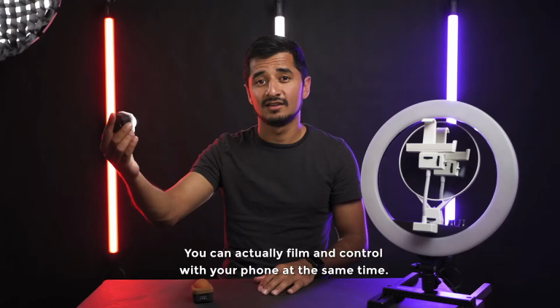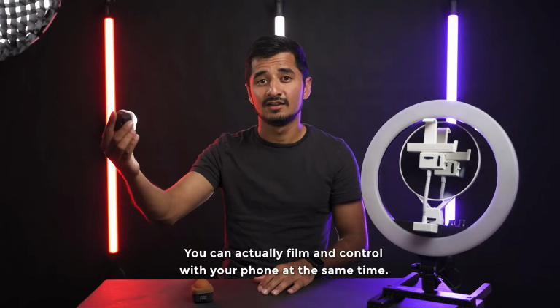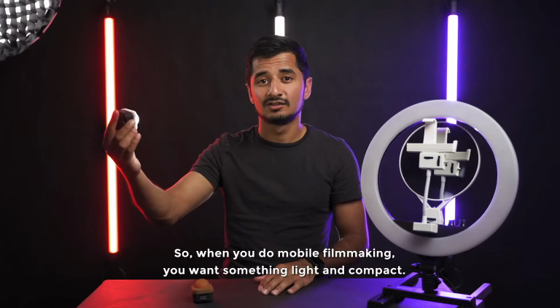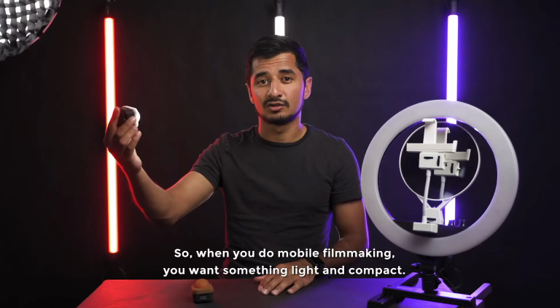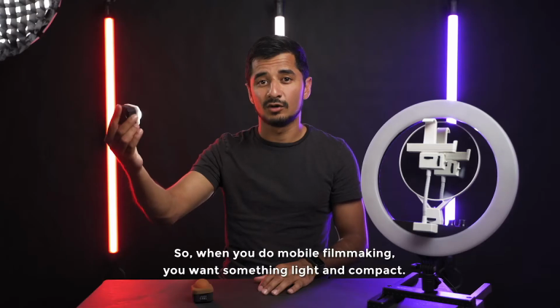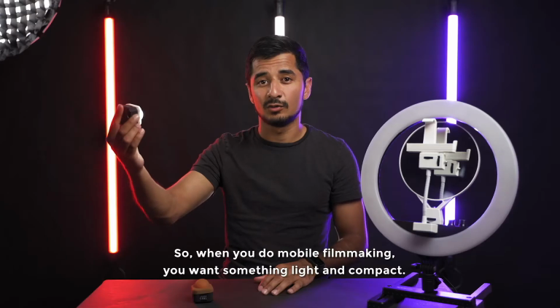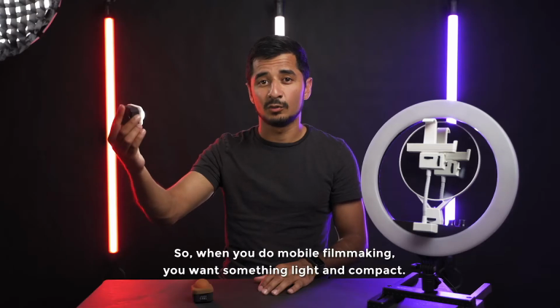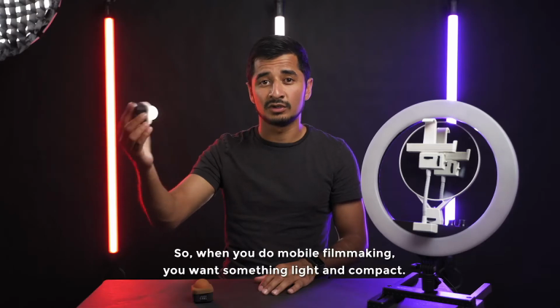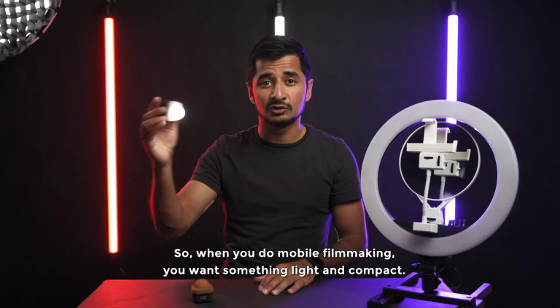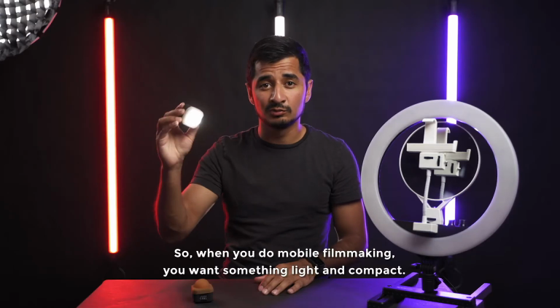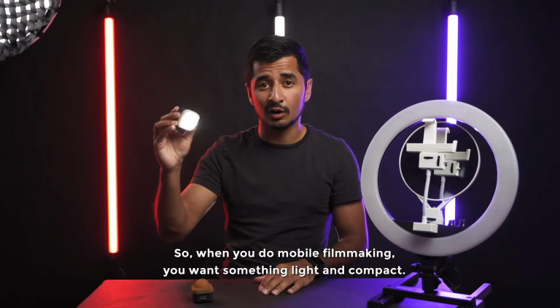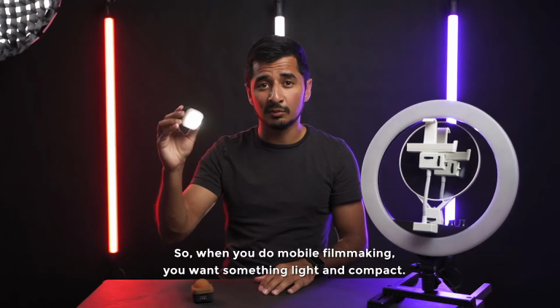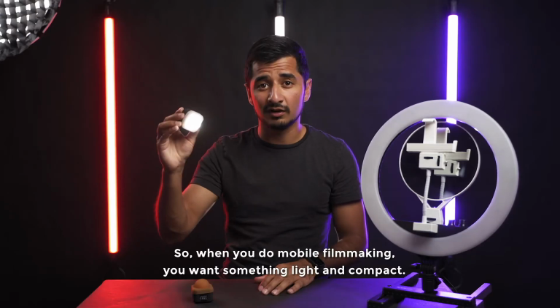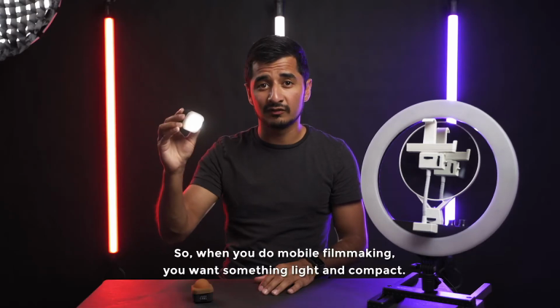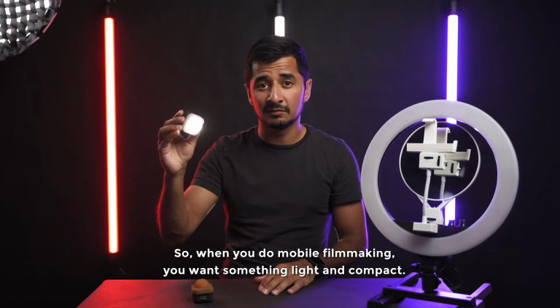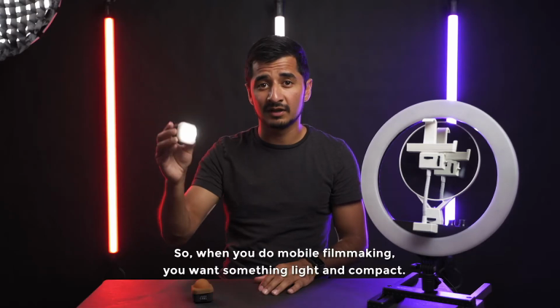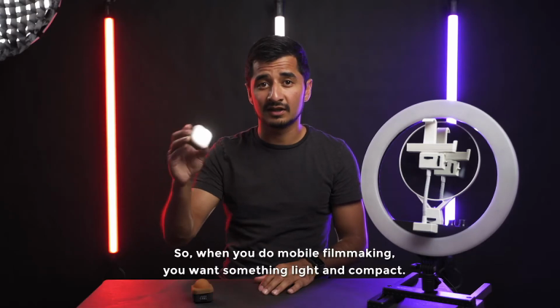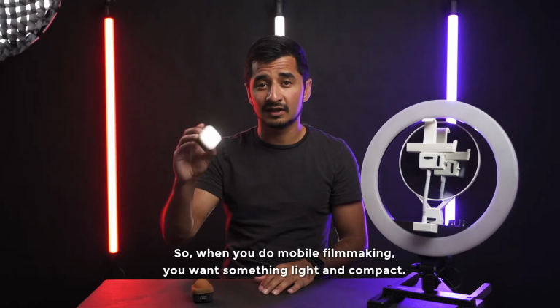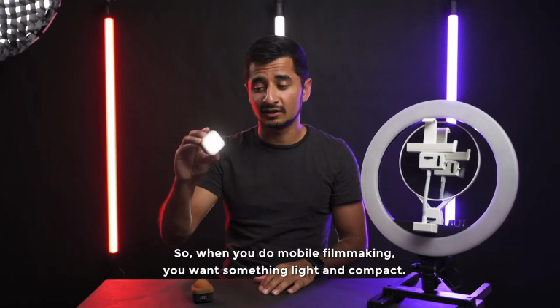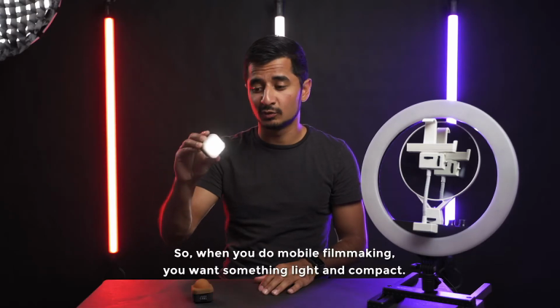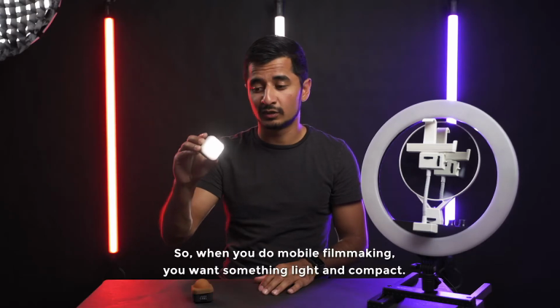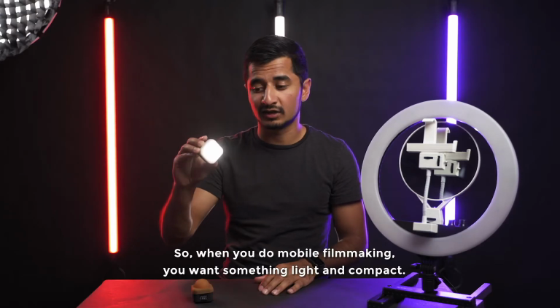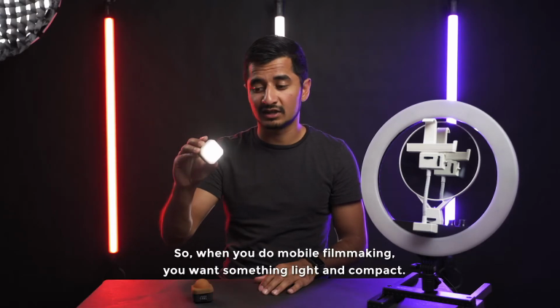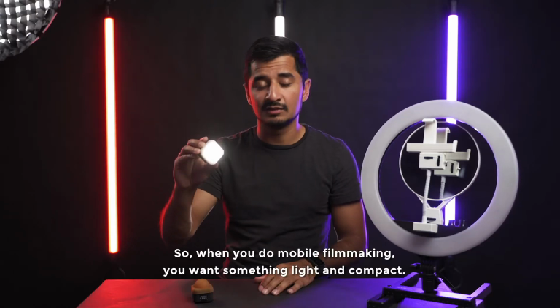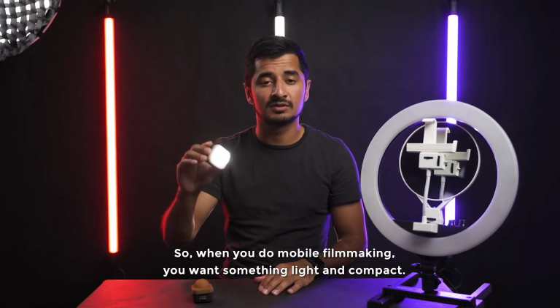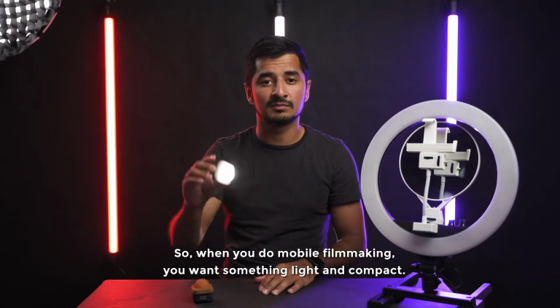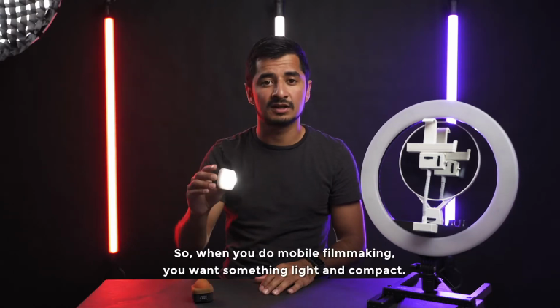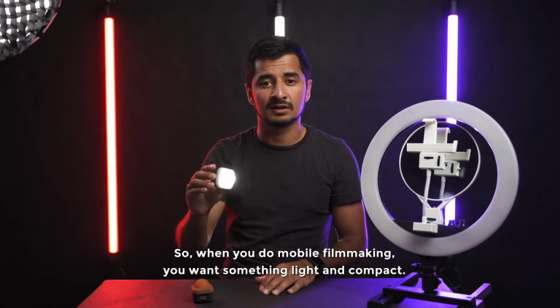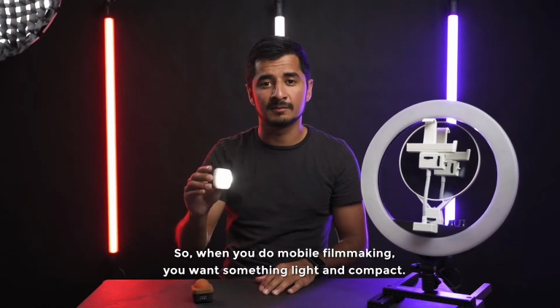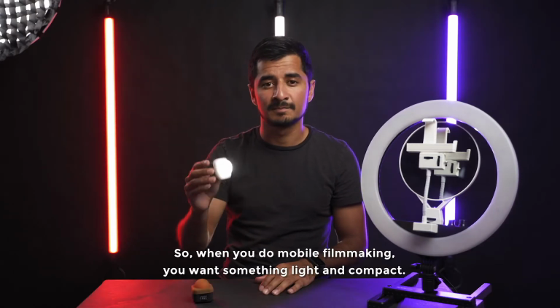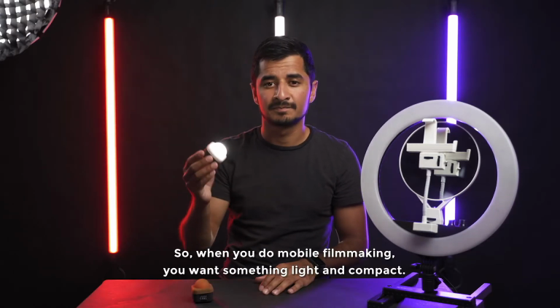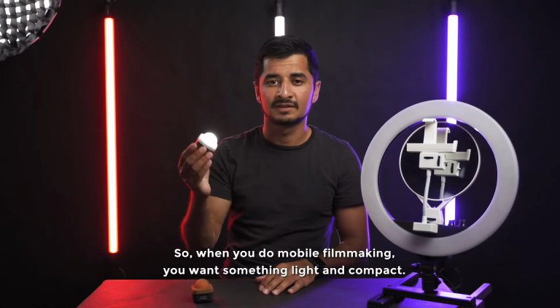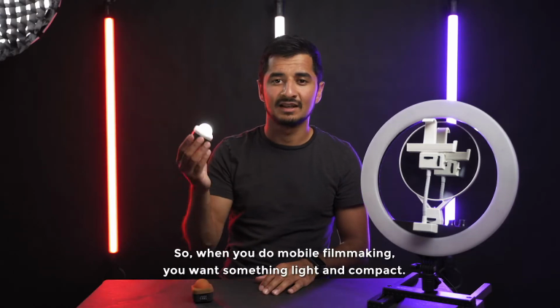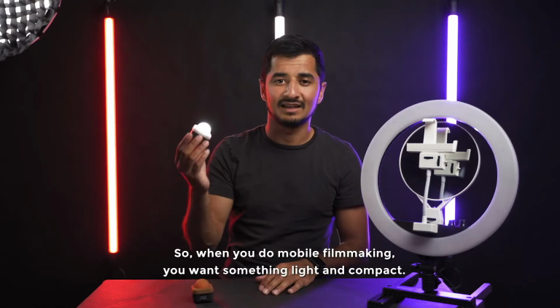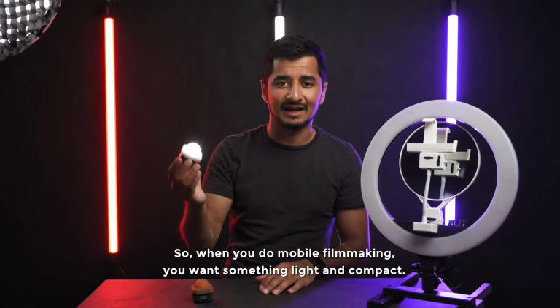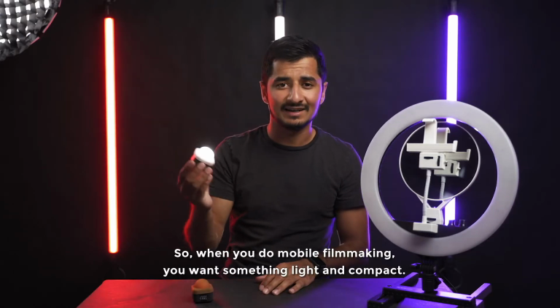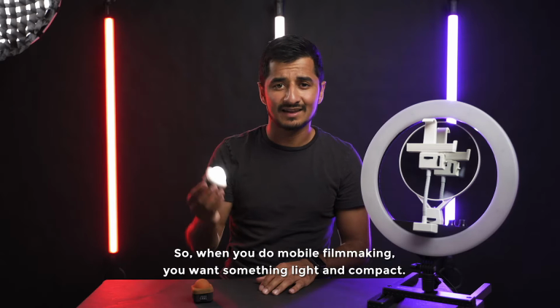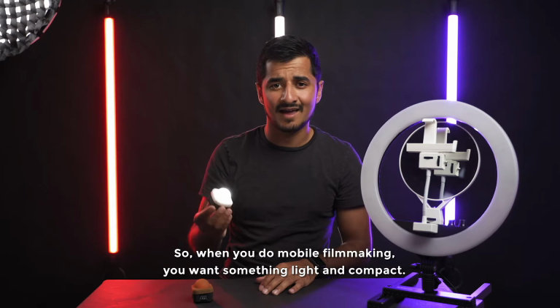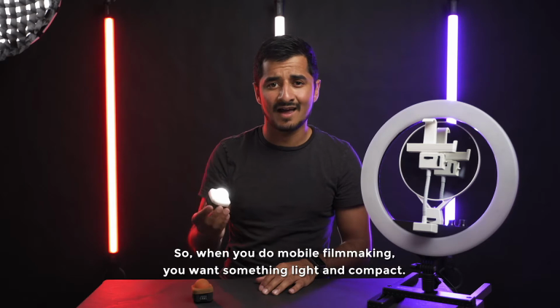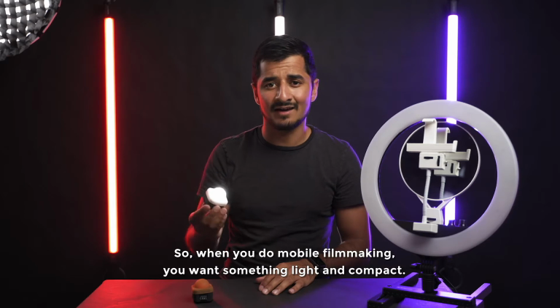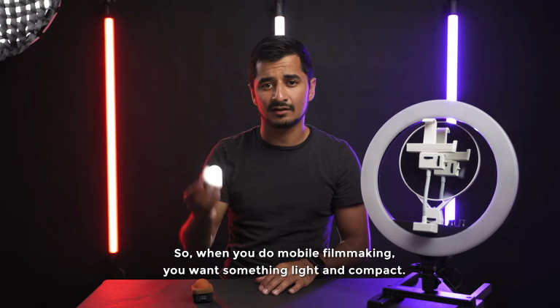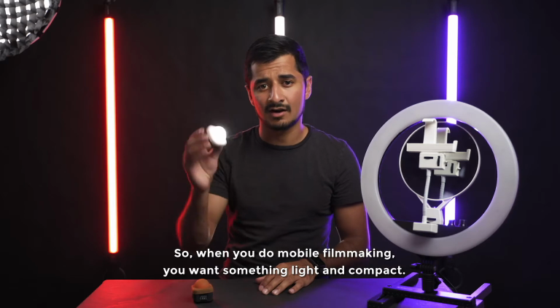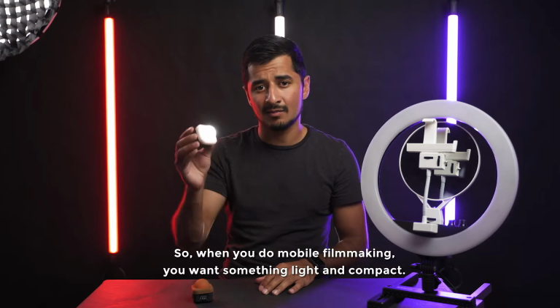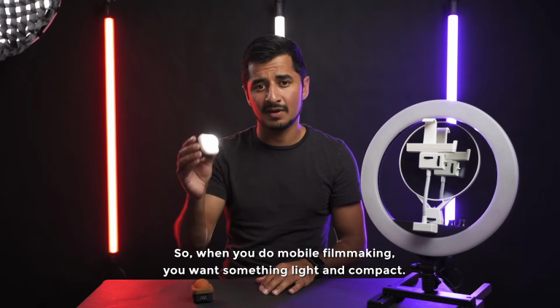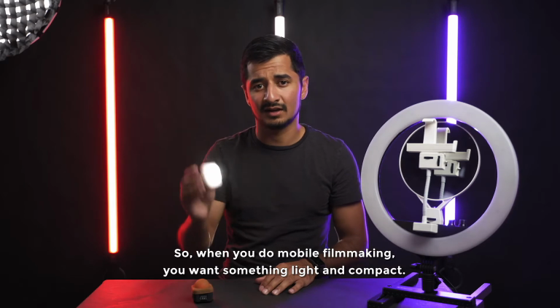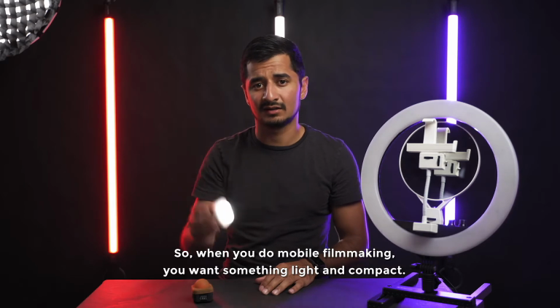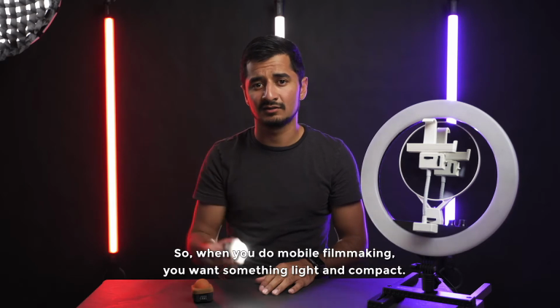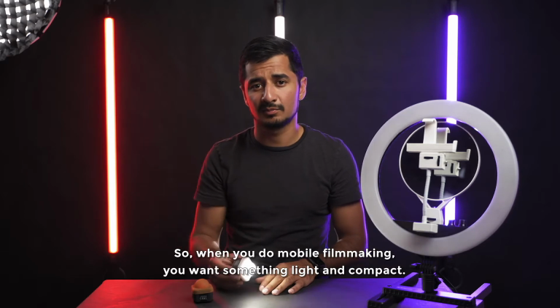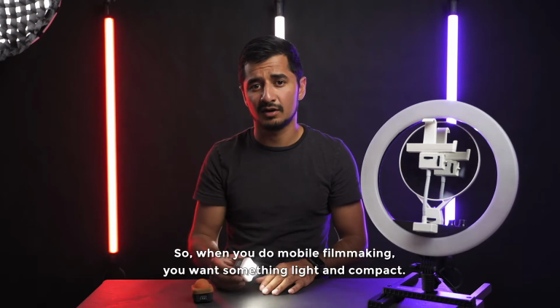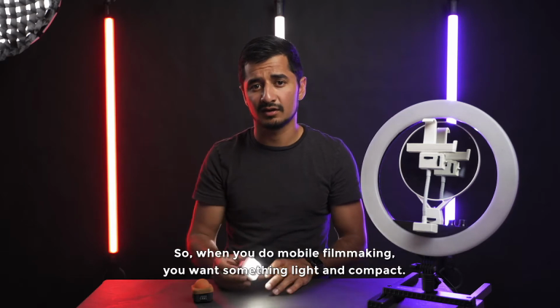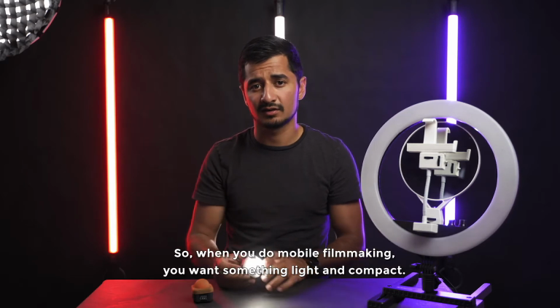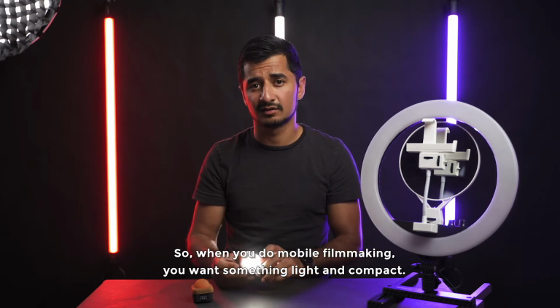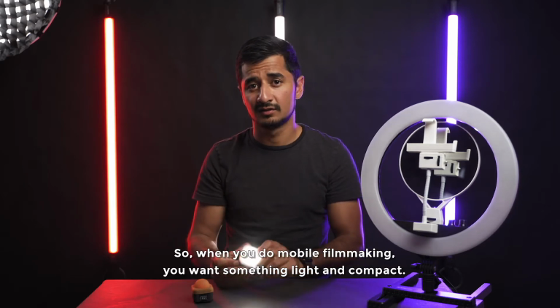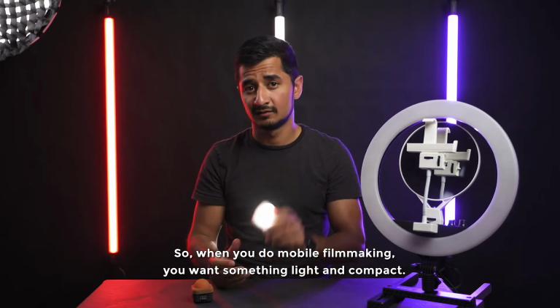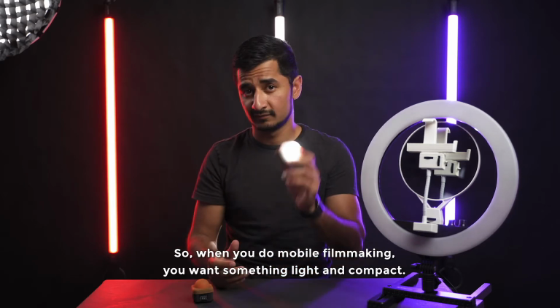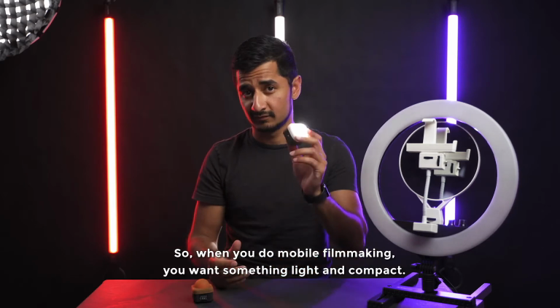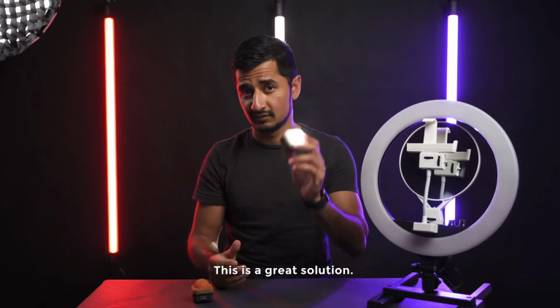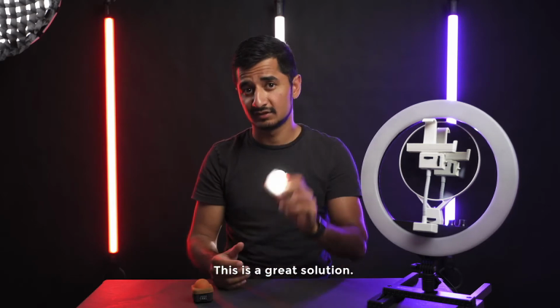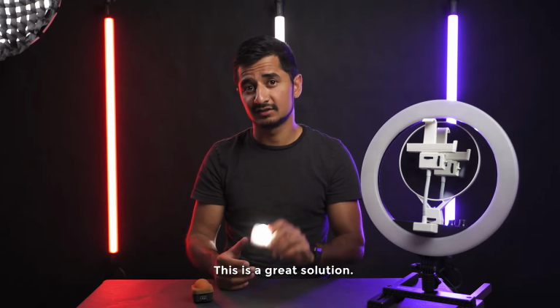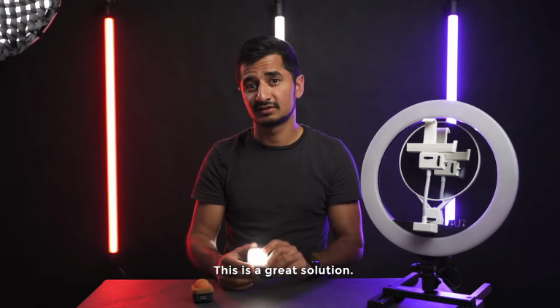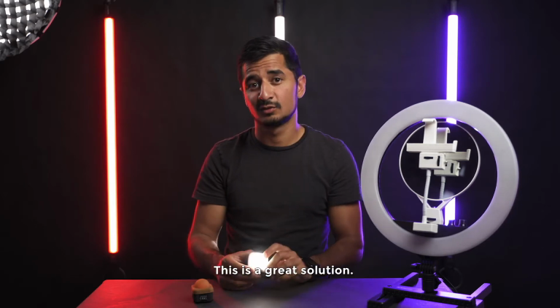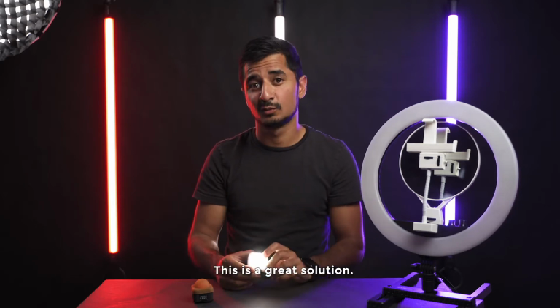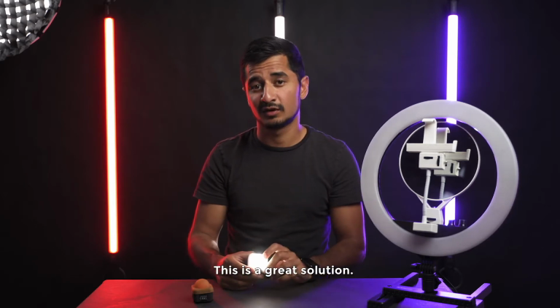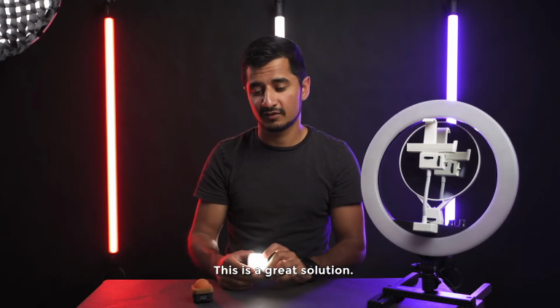So you can film and control the light with your phone at the same time. When you do mobile filmmaking you want to keep something light and compact in your pocket — this is one of them.